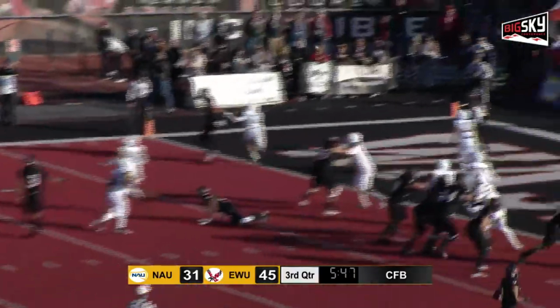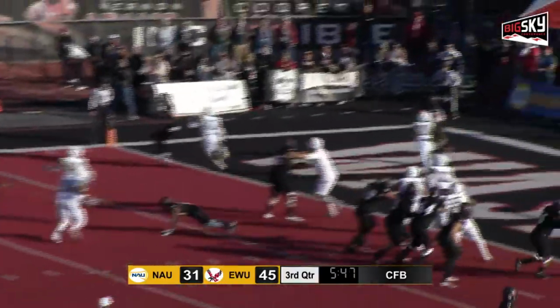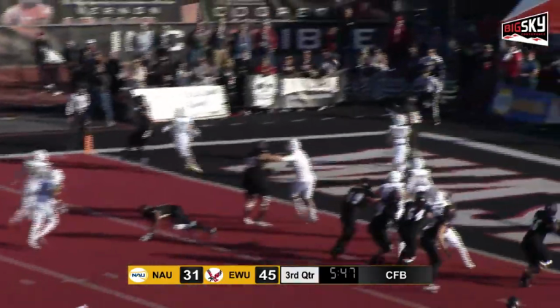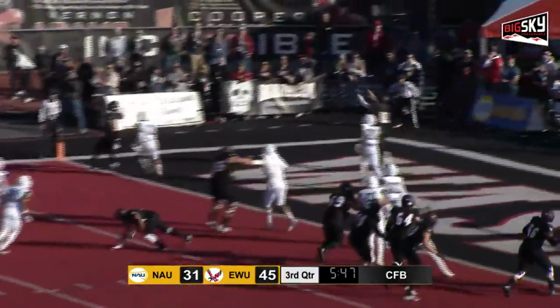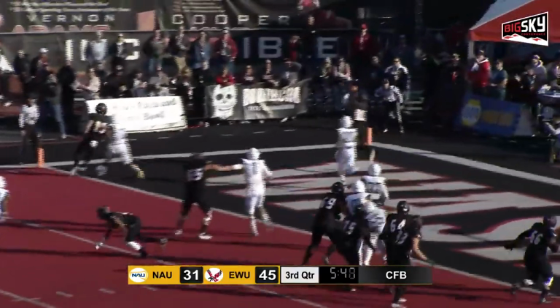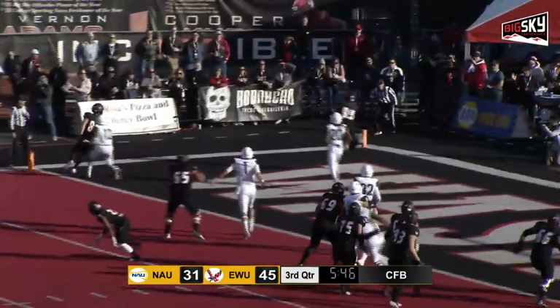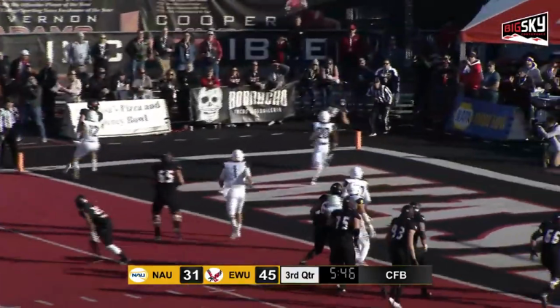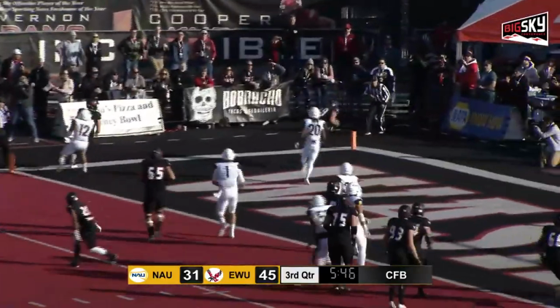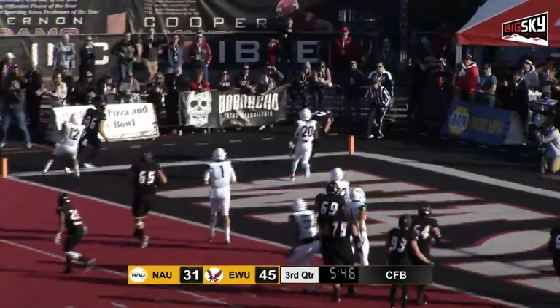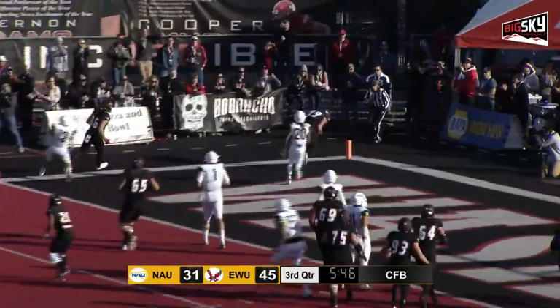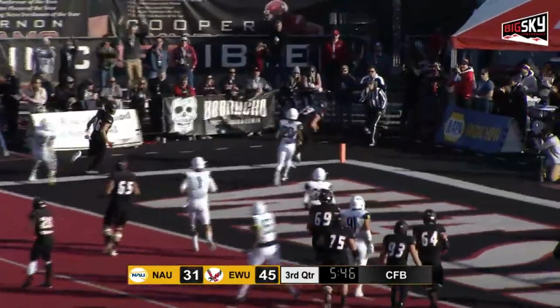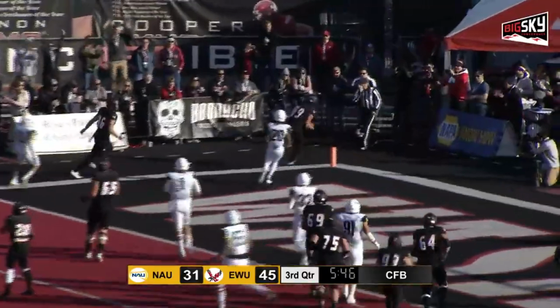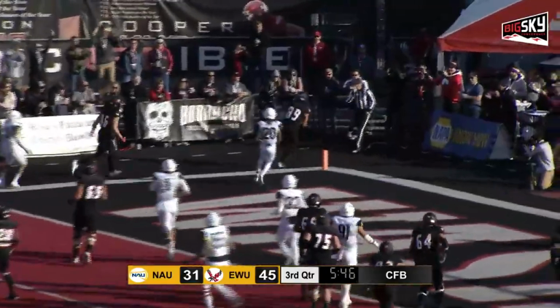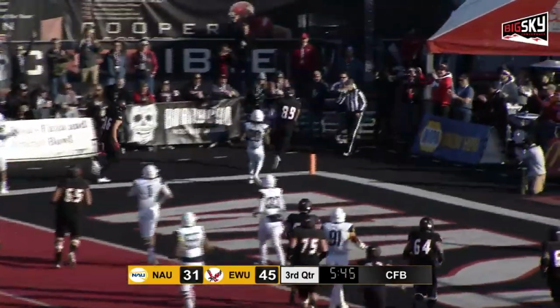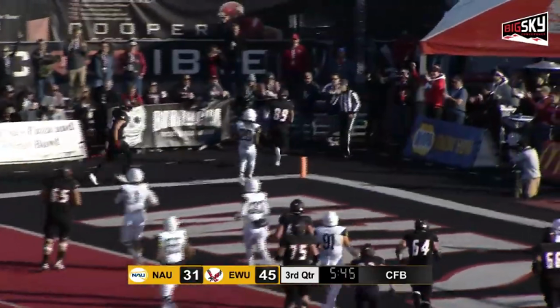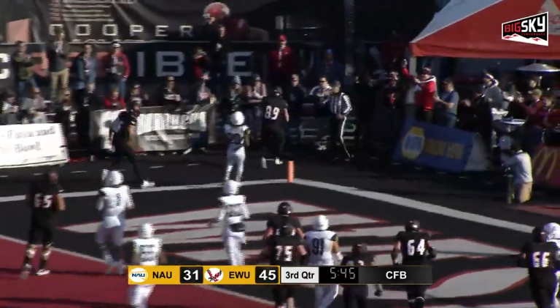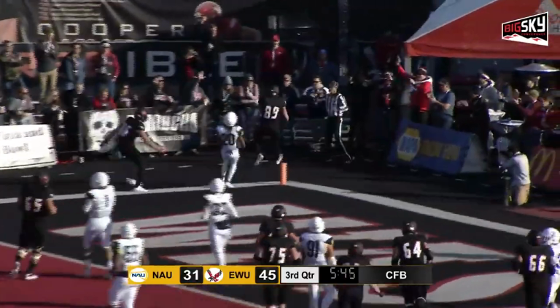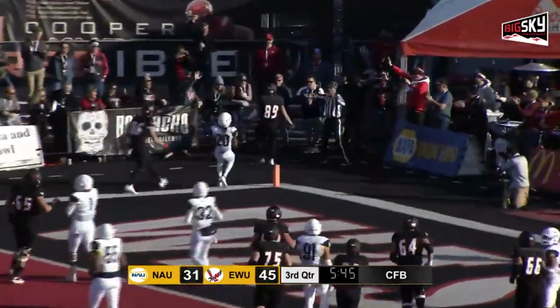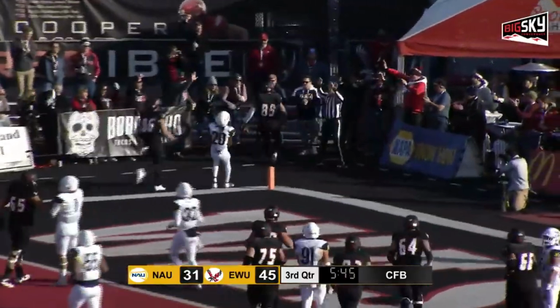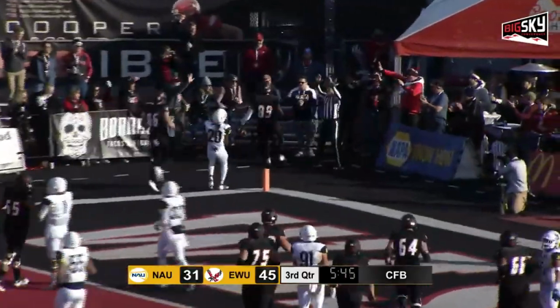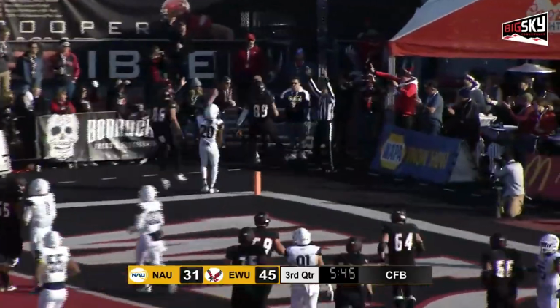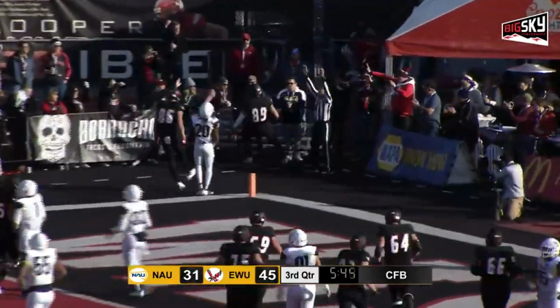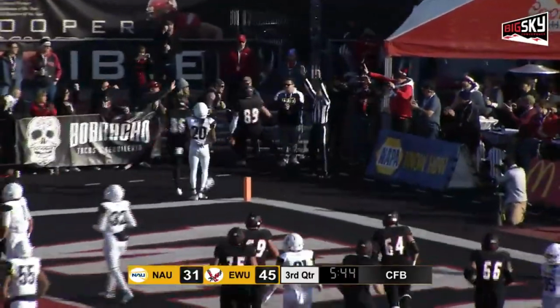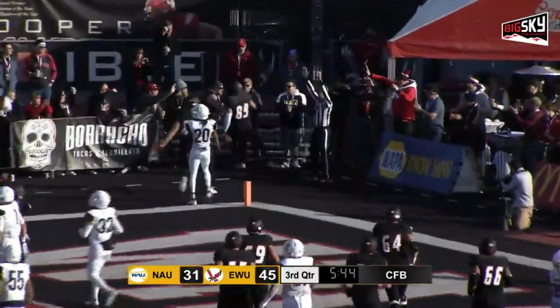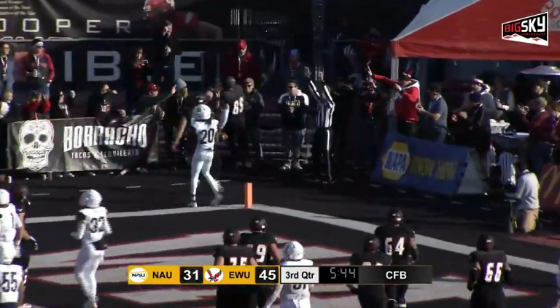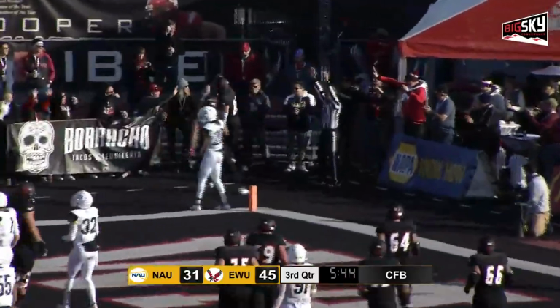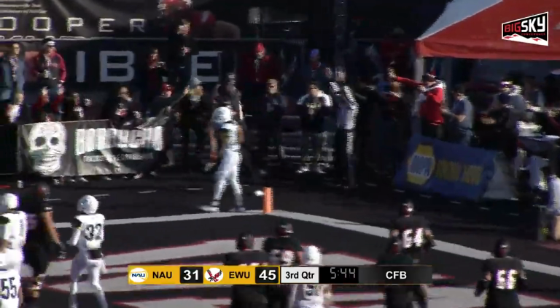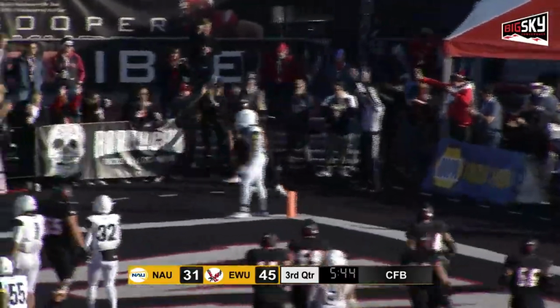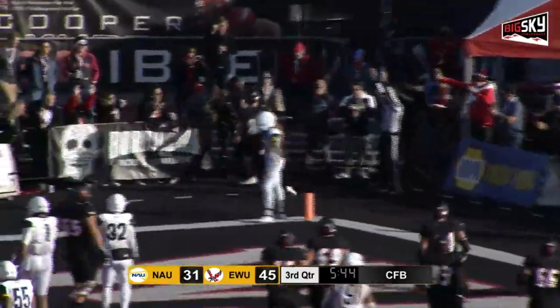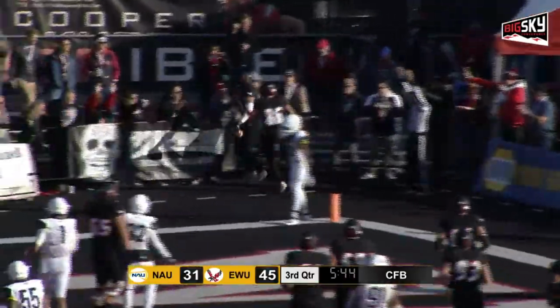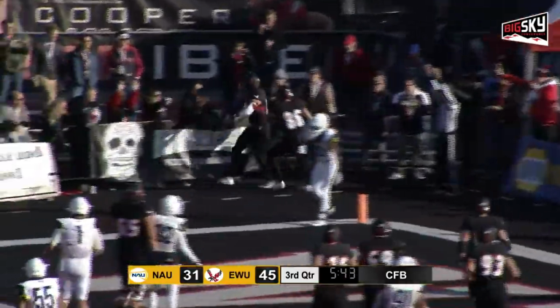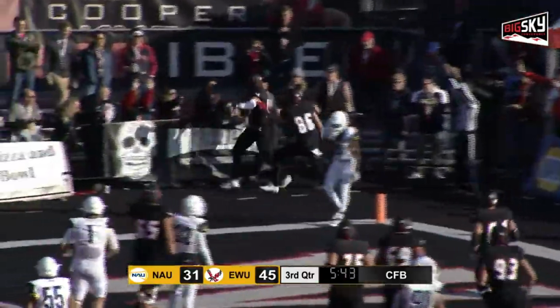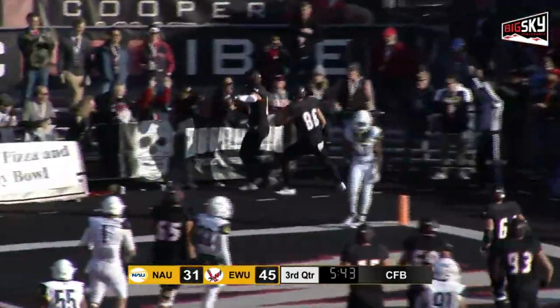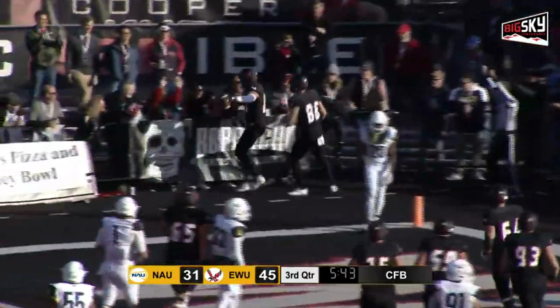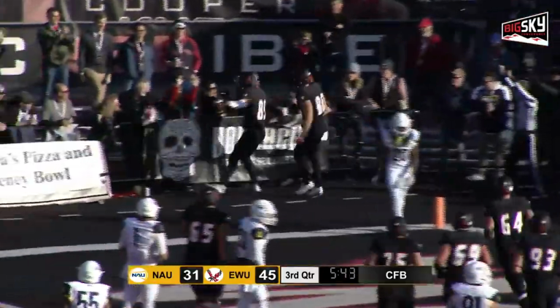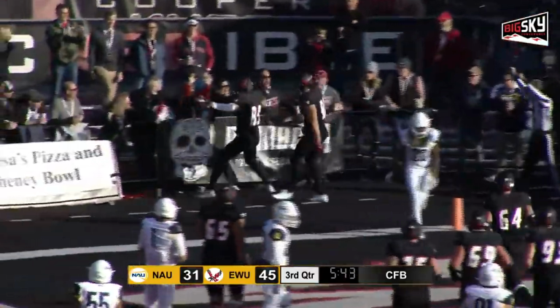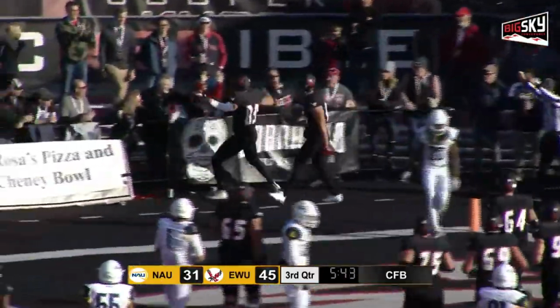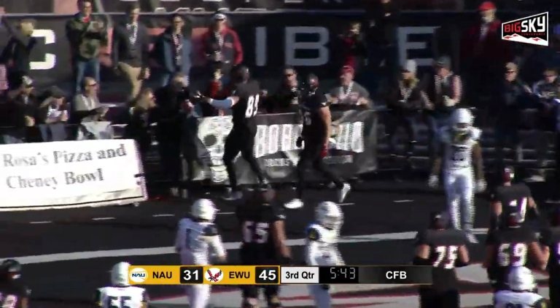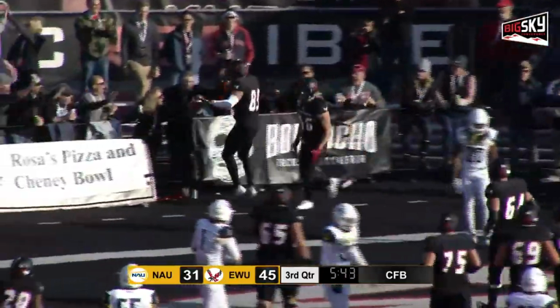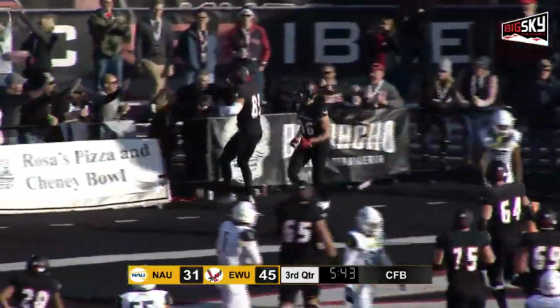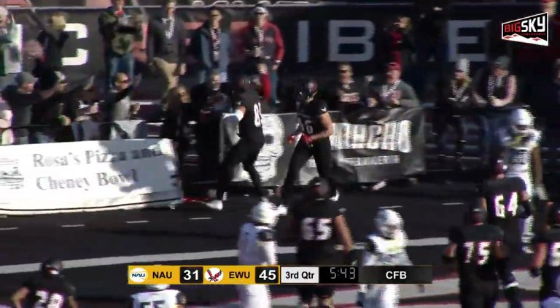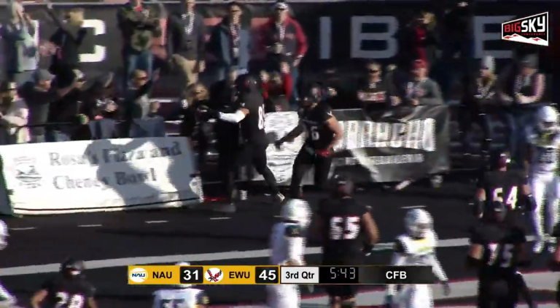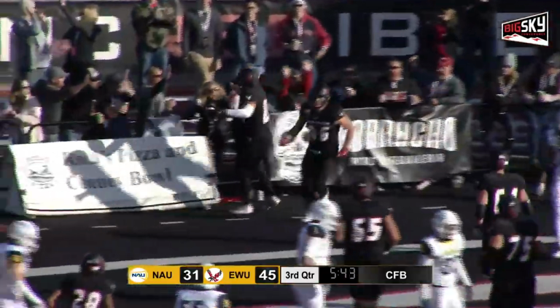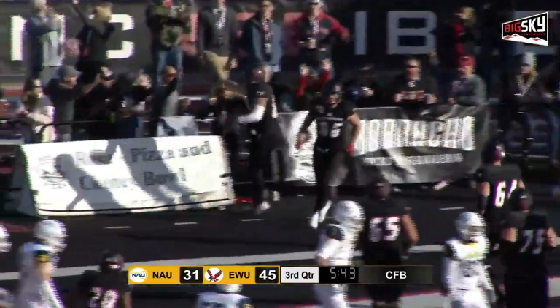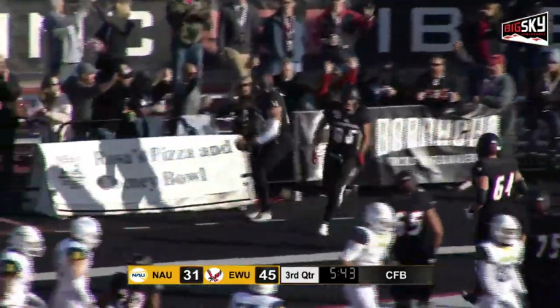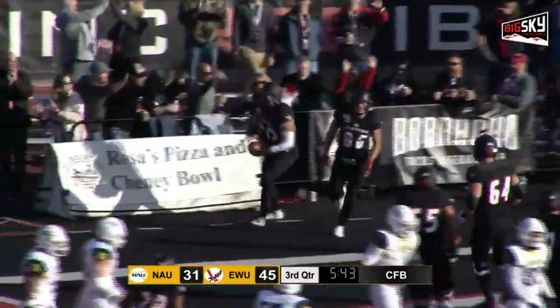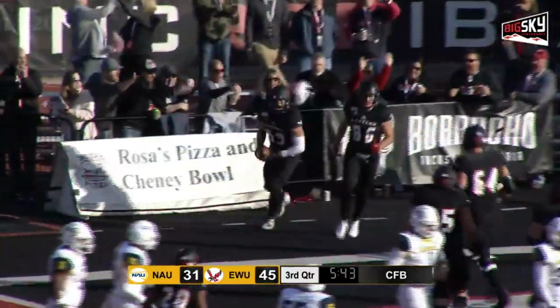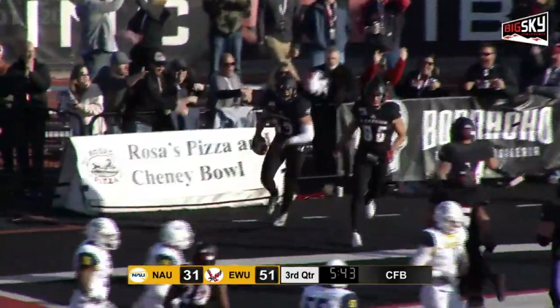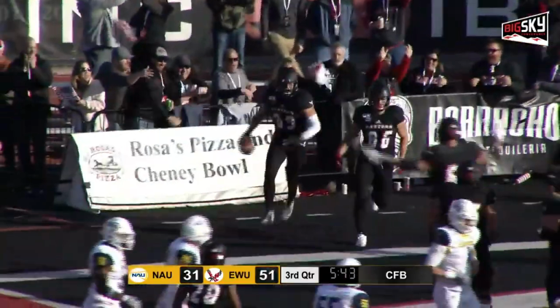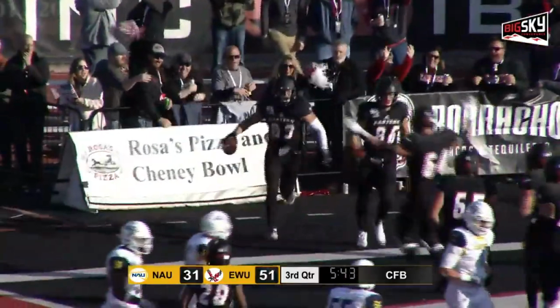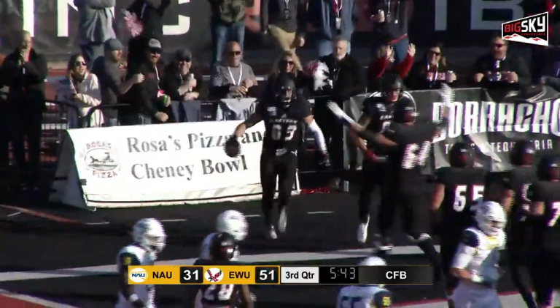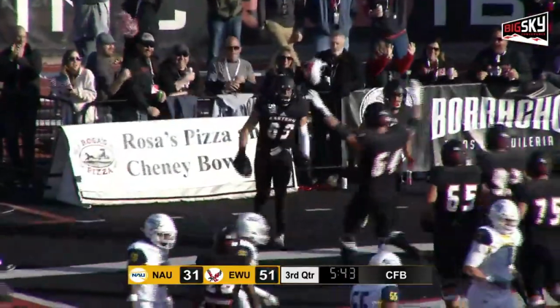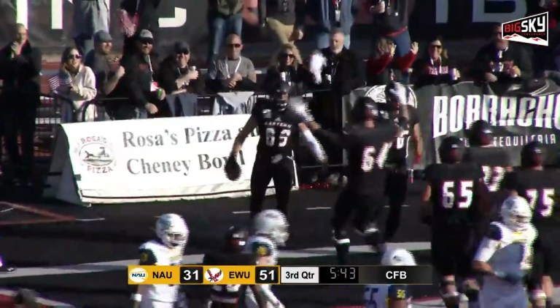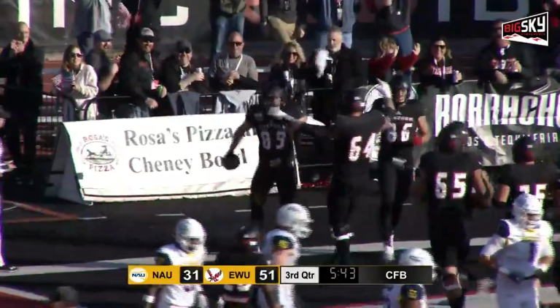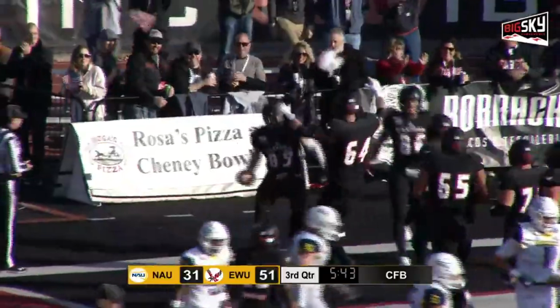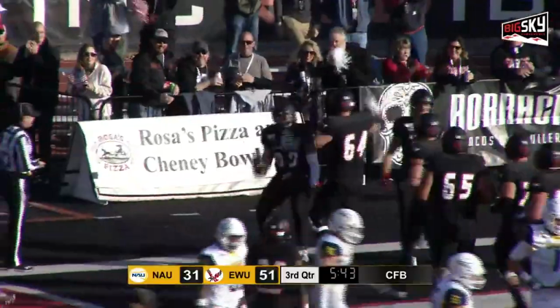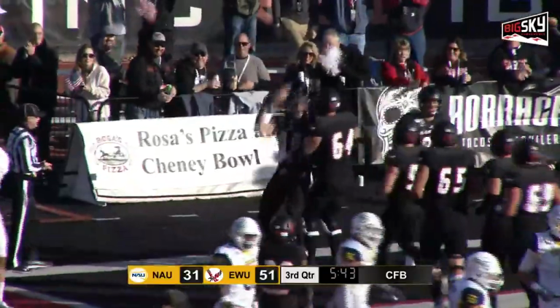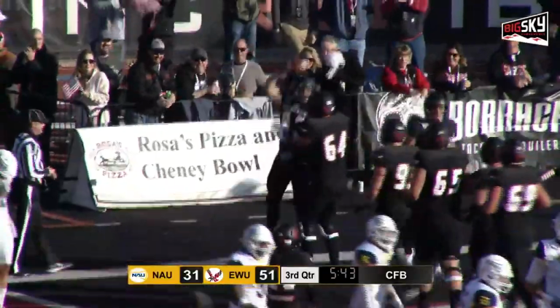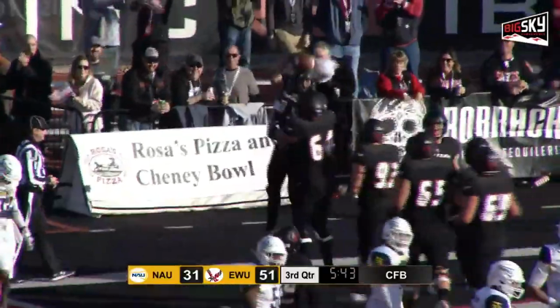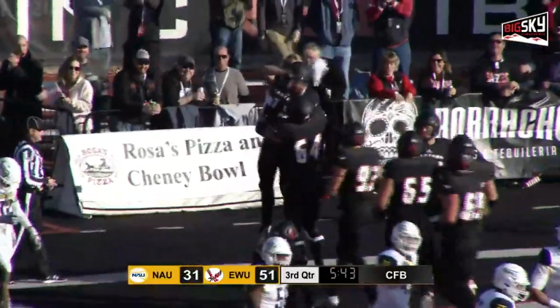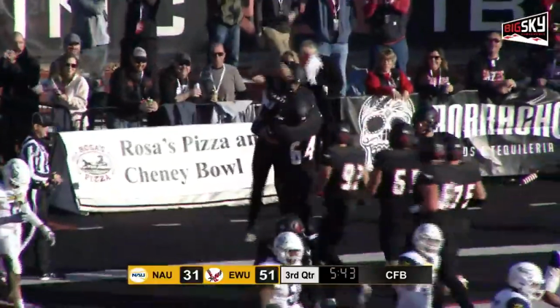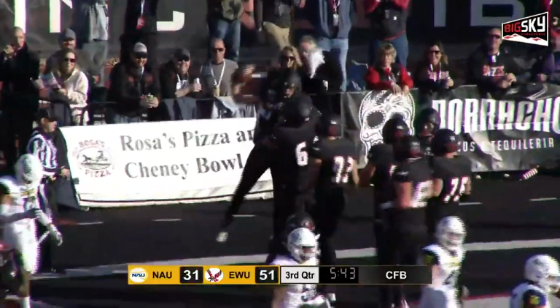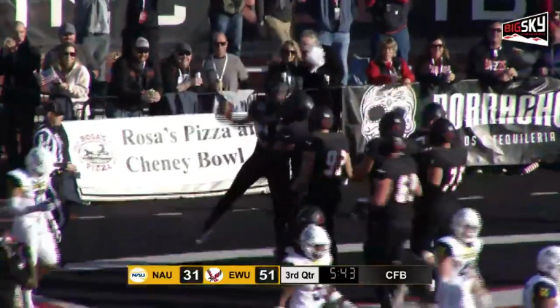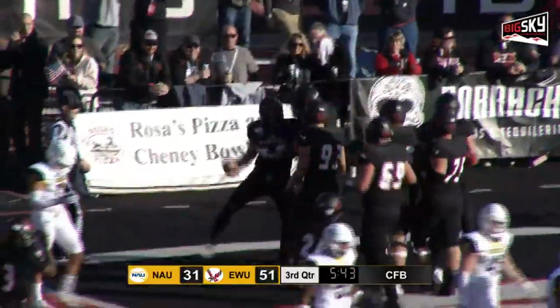Into the end zone, that is caught. Touchdown, Eastern. Jace Gilder with his first touchdown catch.